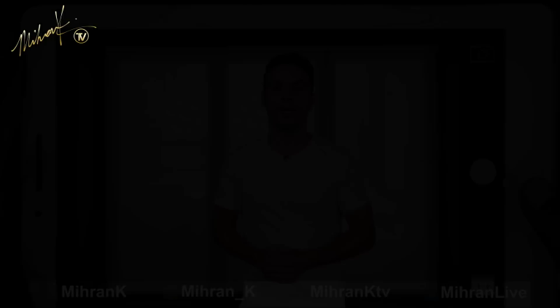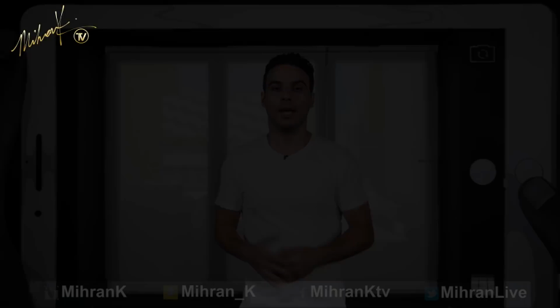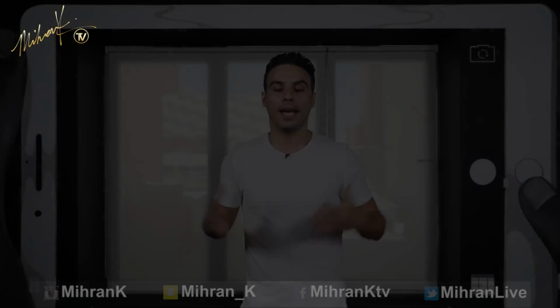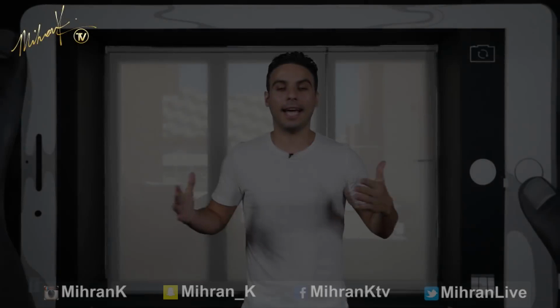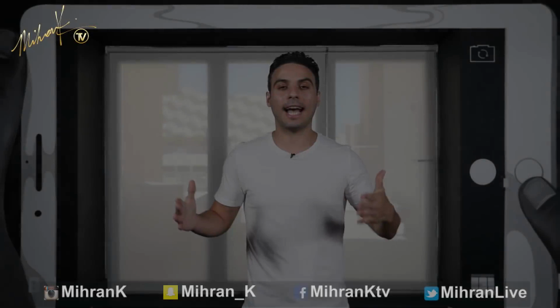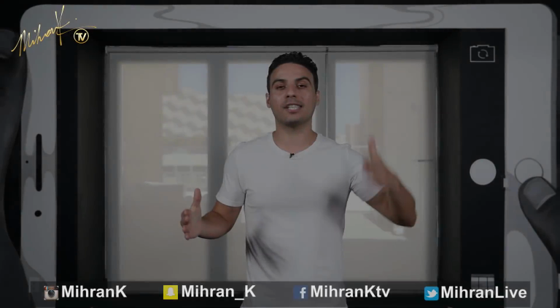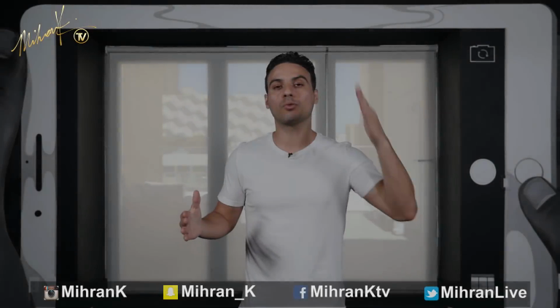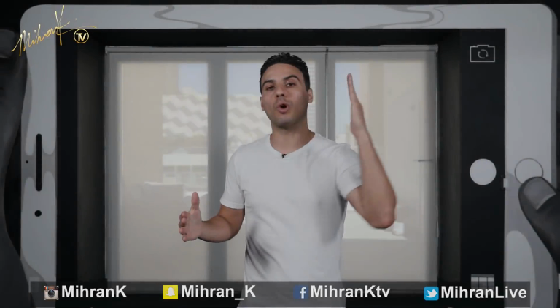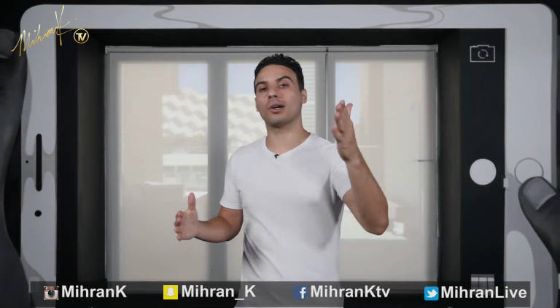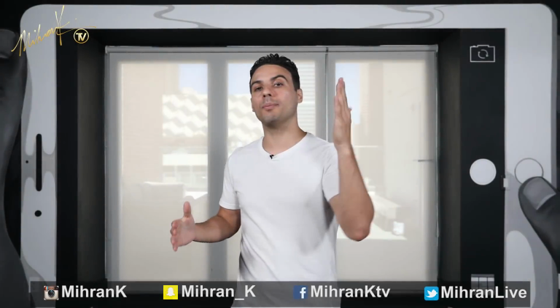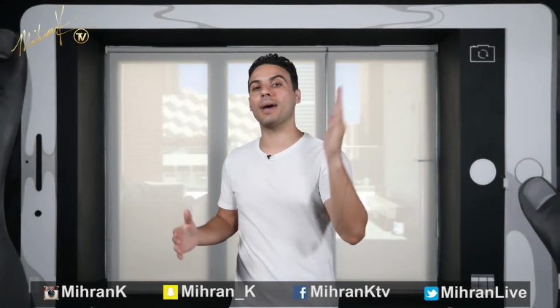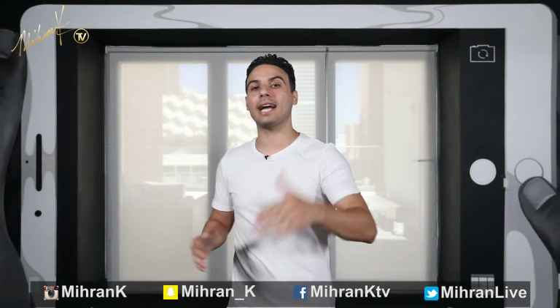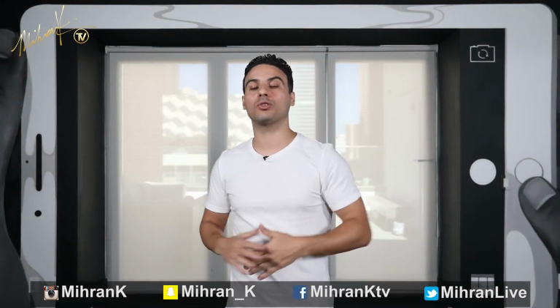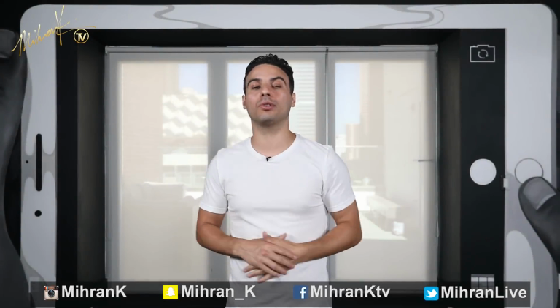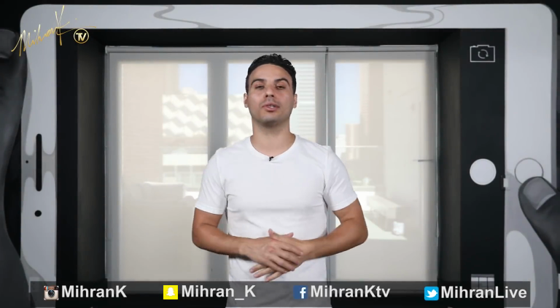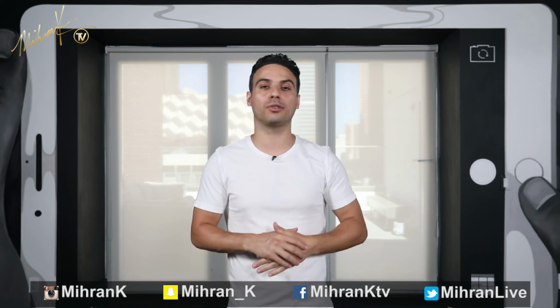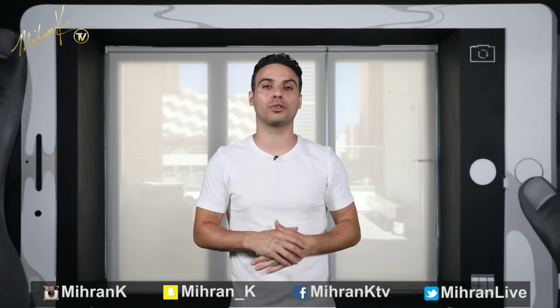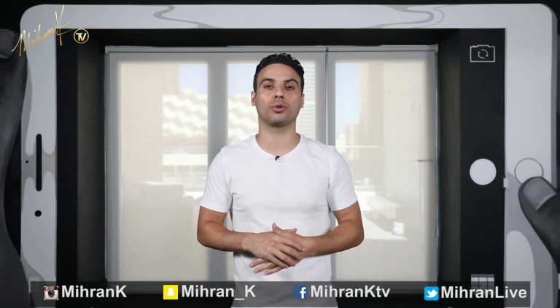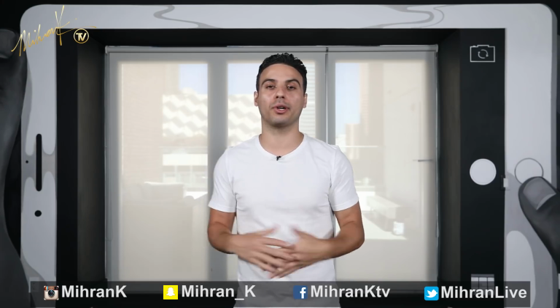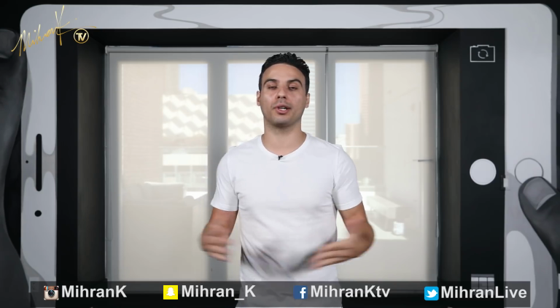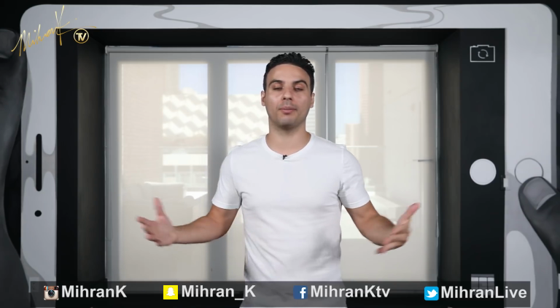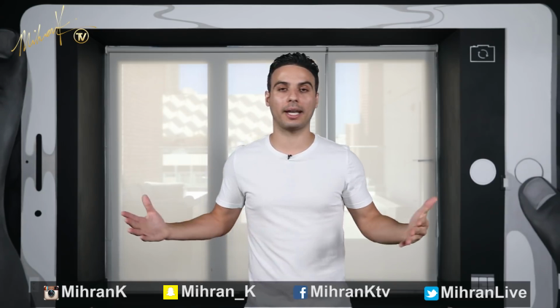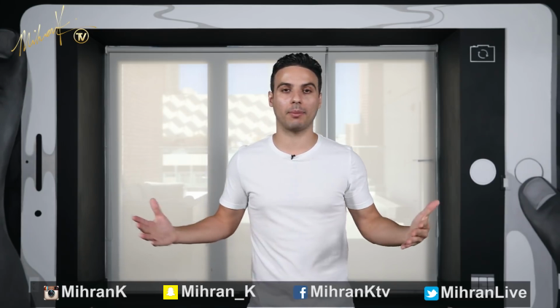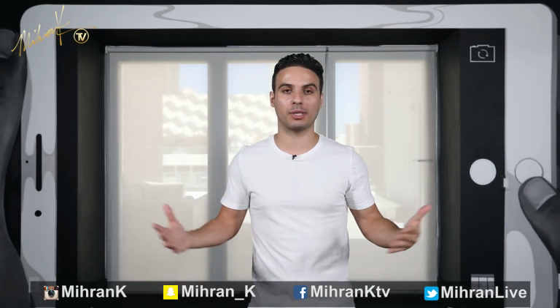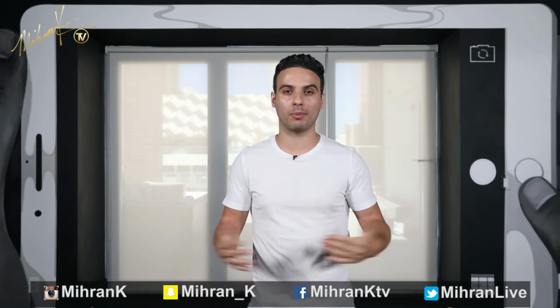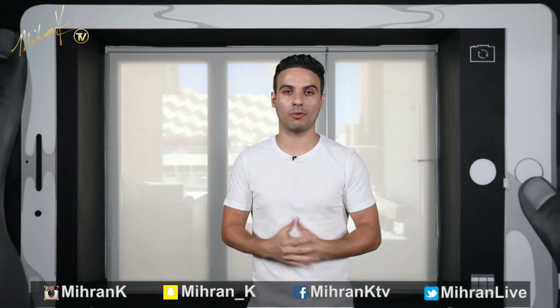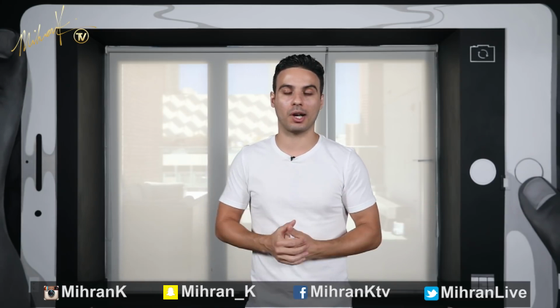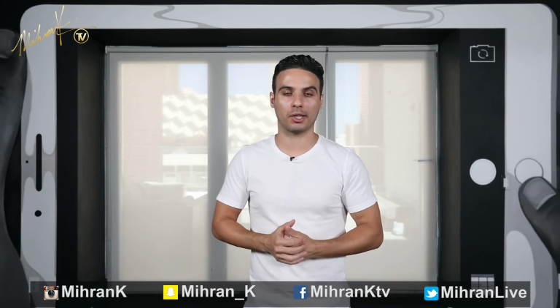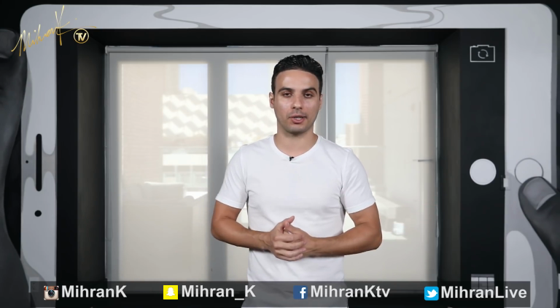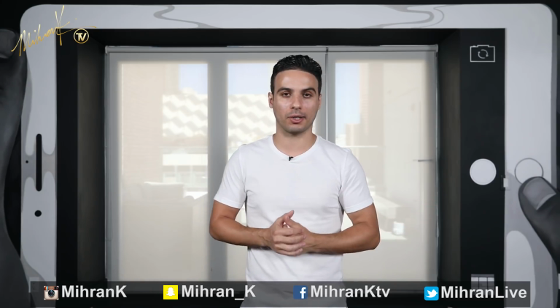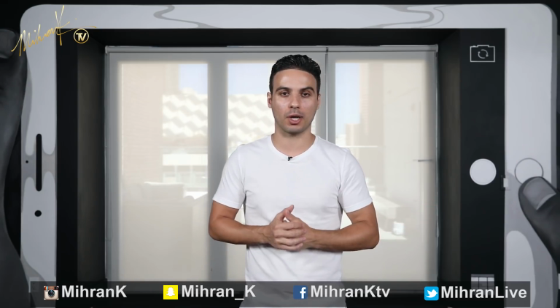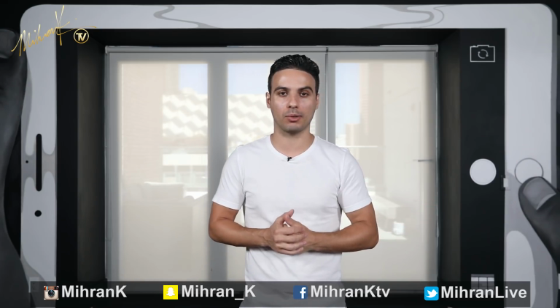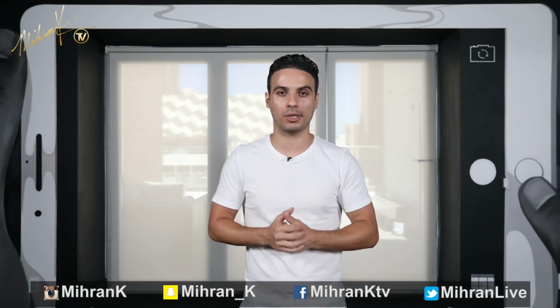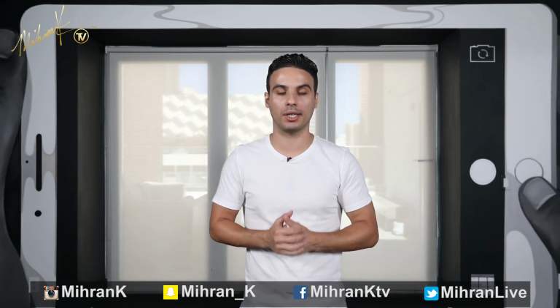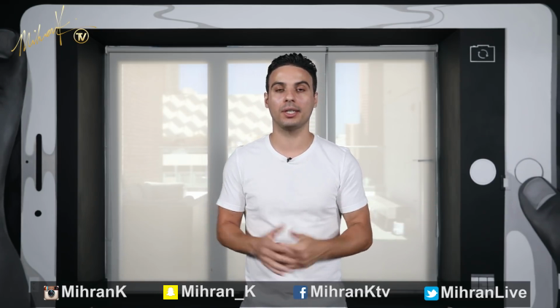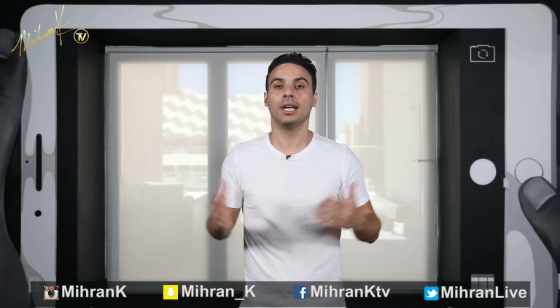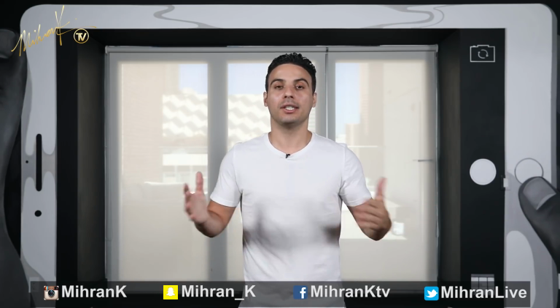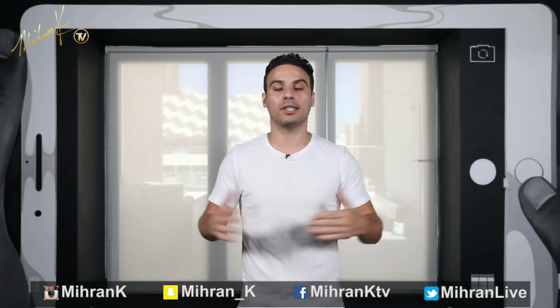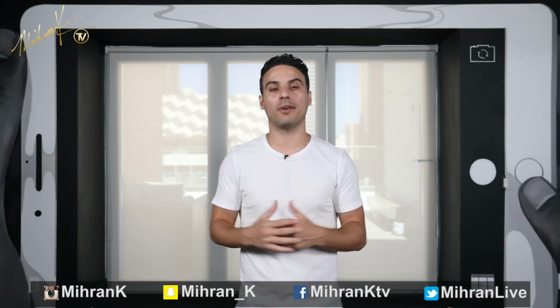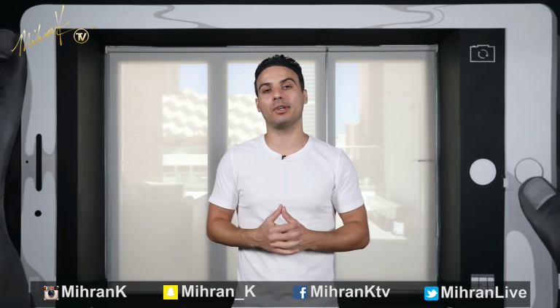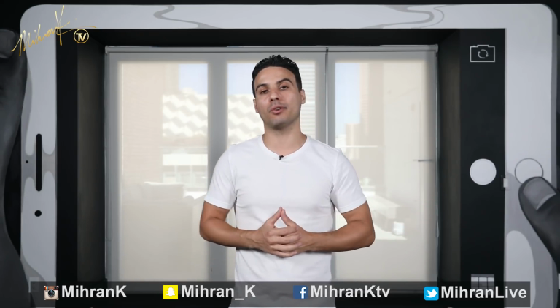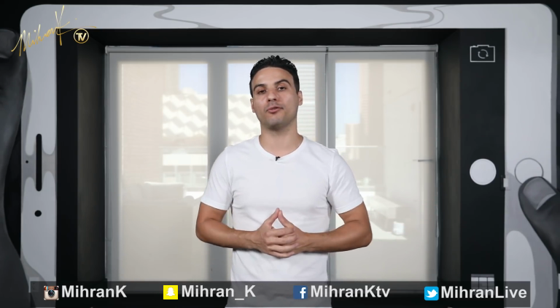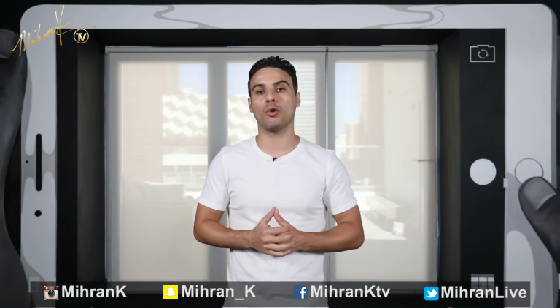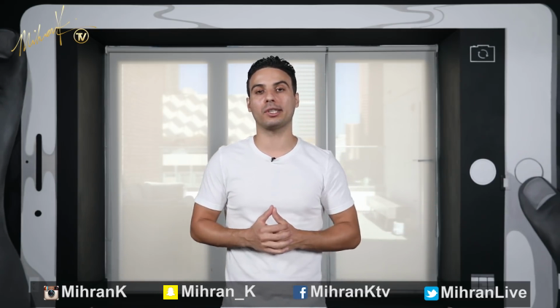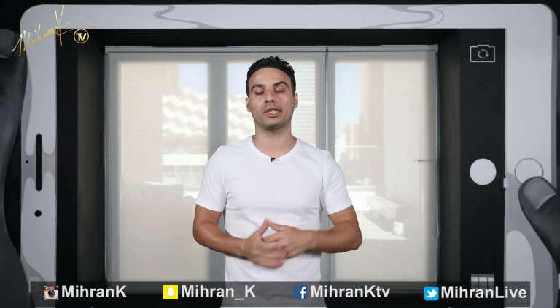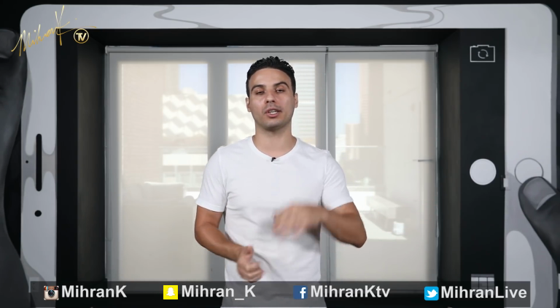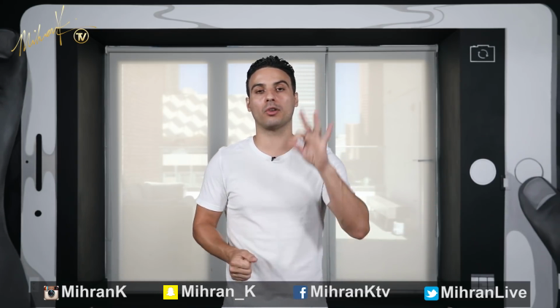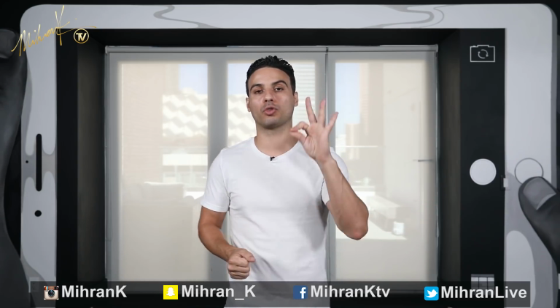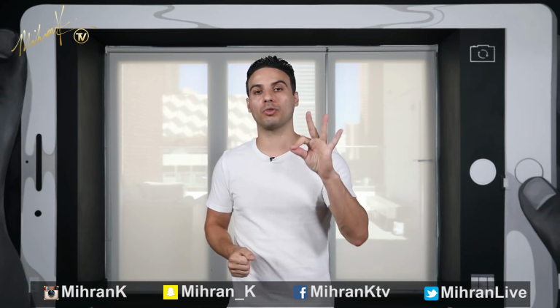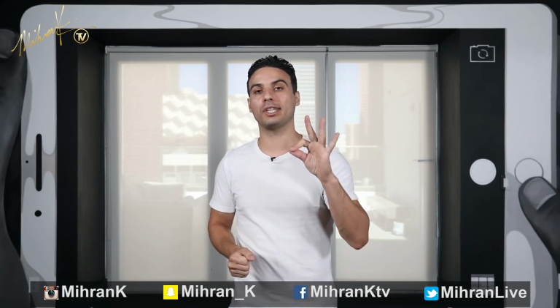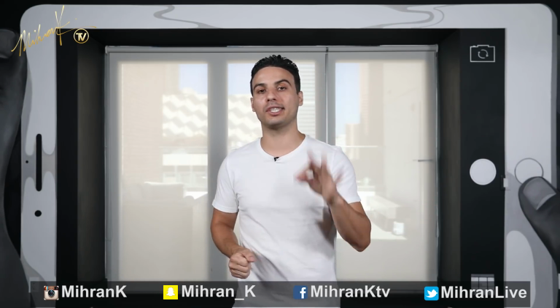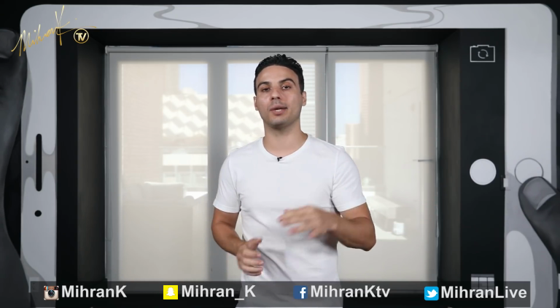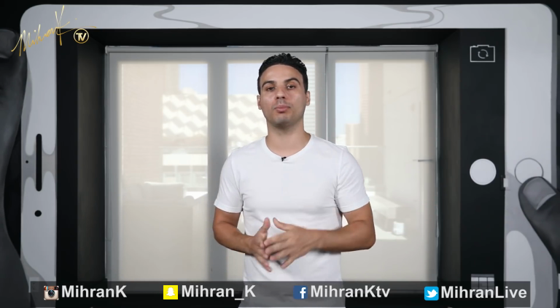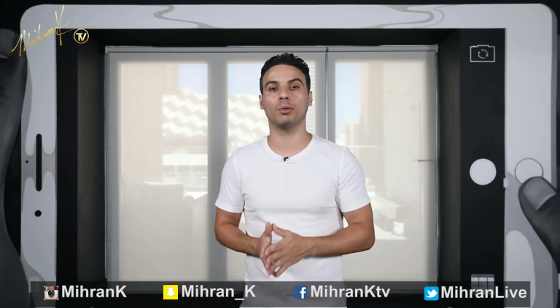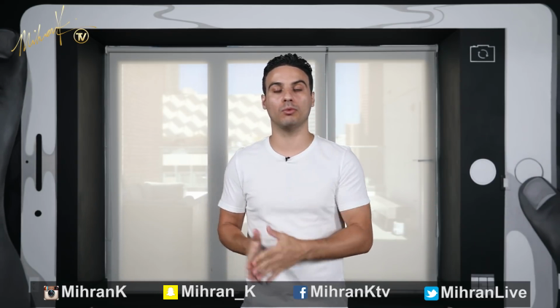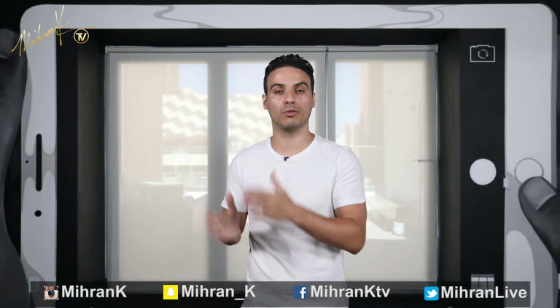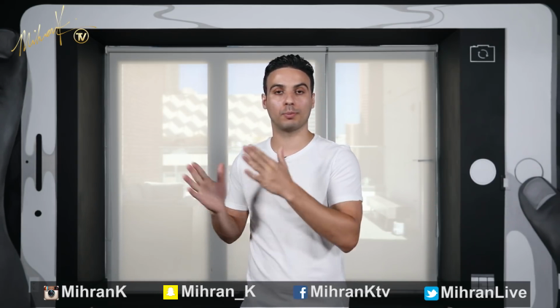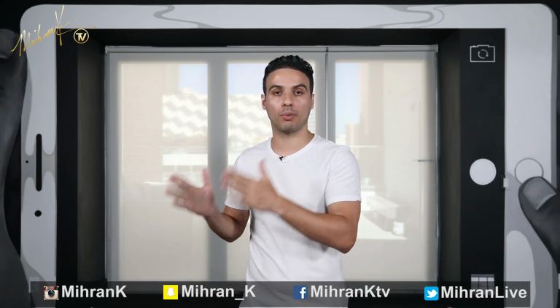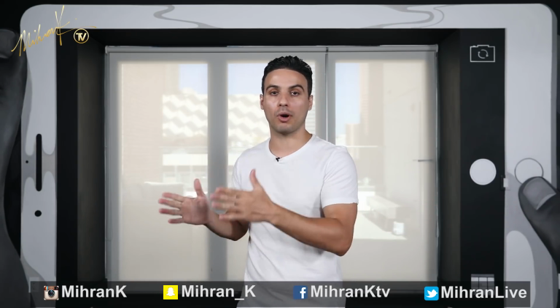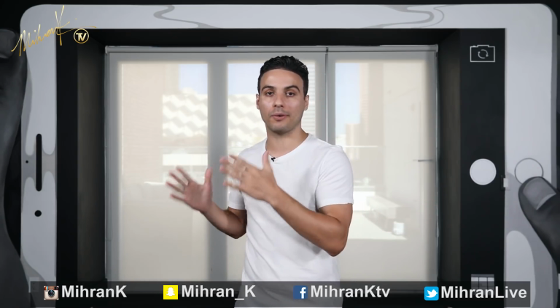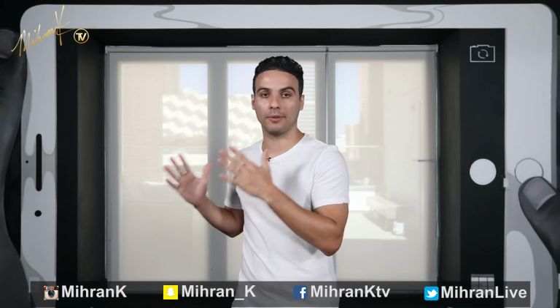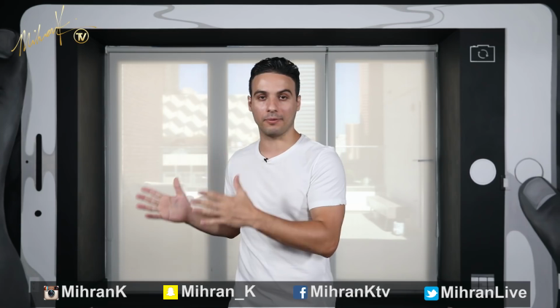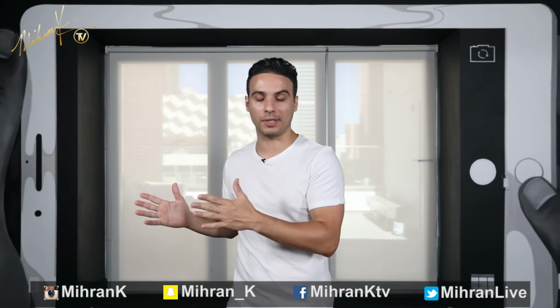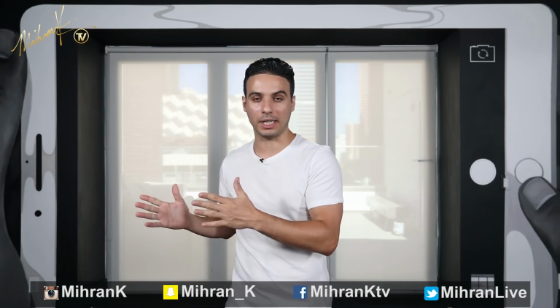Hey guys, welcome back to another tutorial. My name is Mihran Kirakosian. Today we are focusing on 3 Simple Moves Part 15.